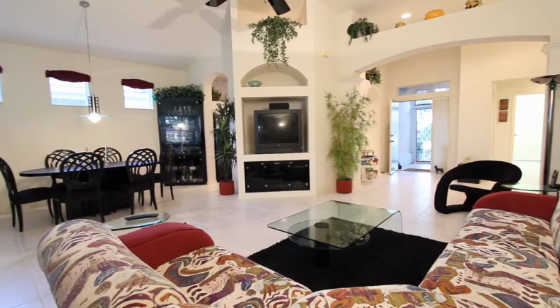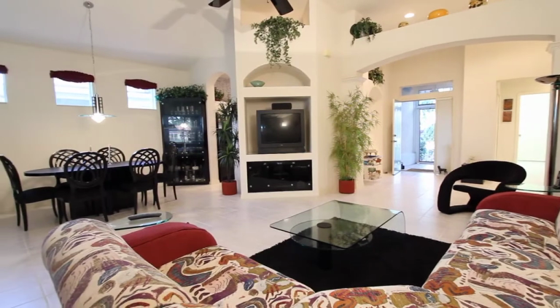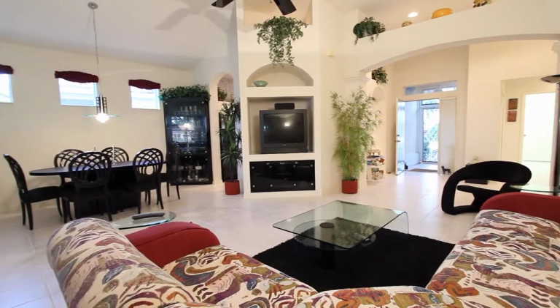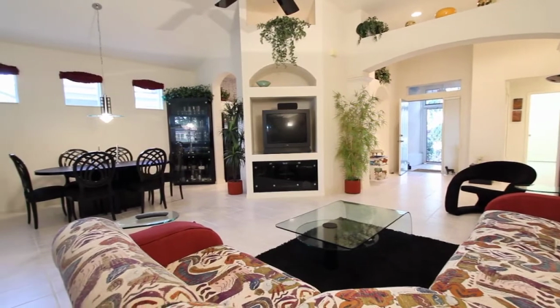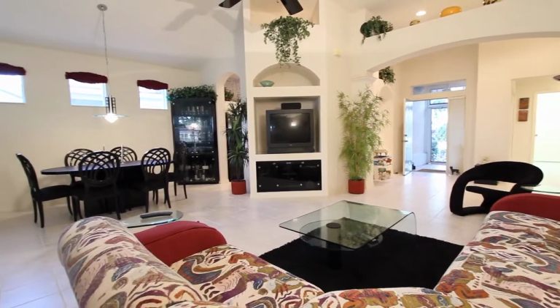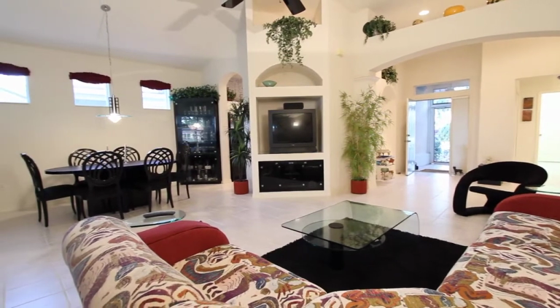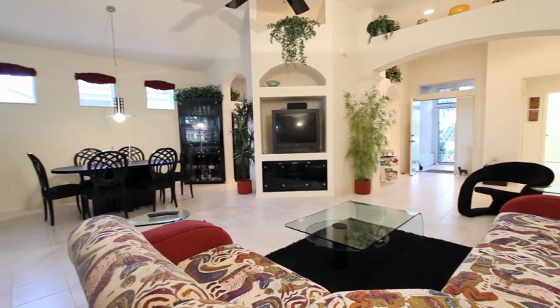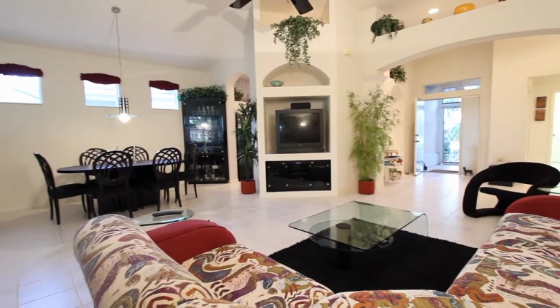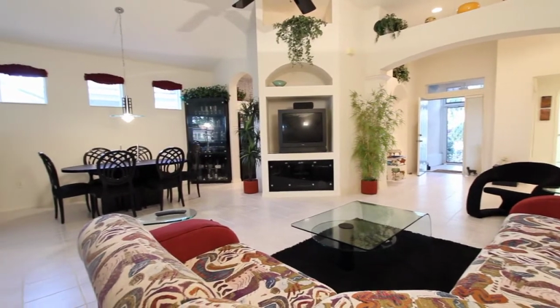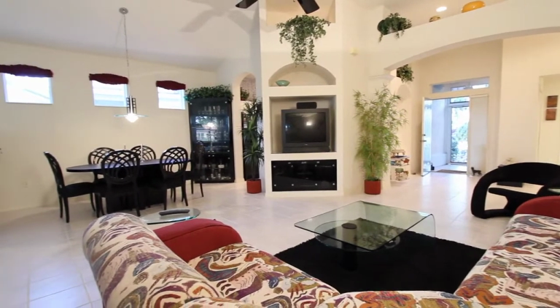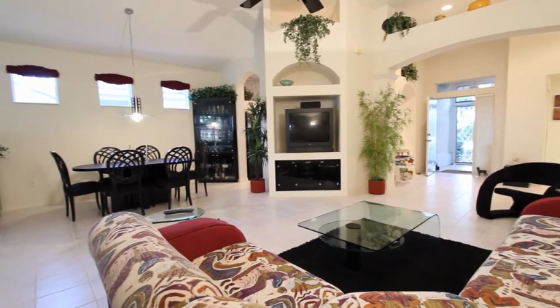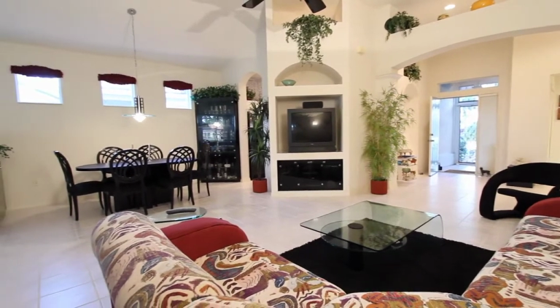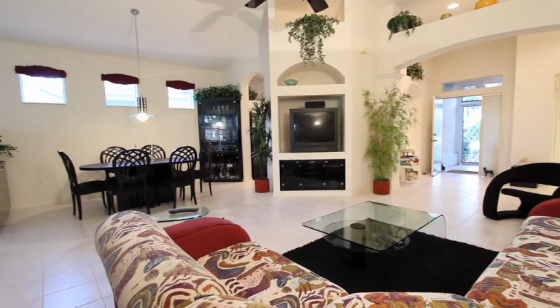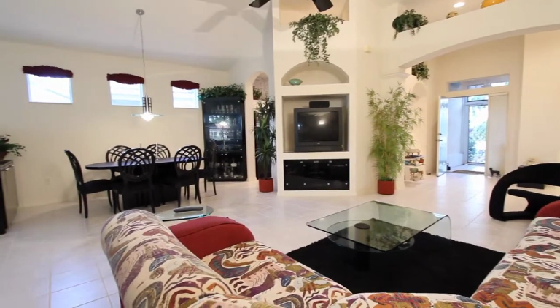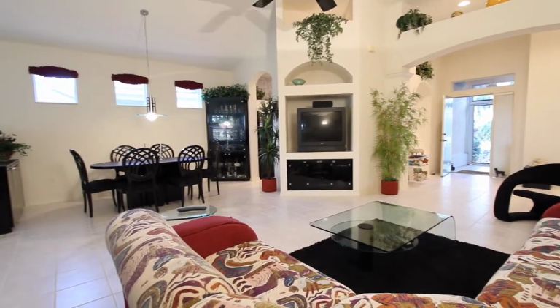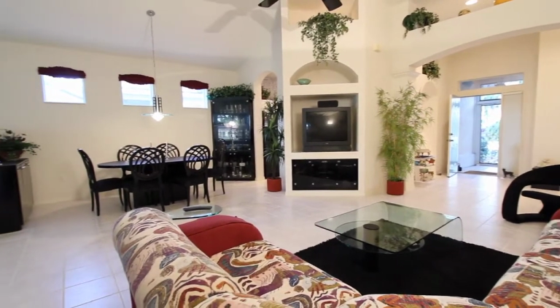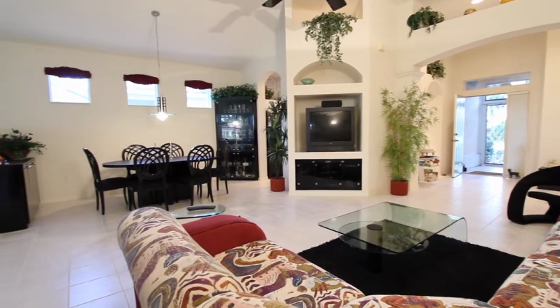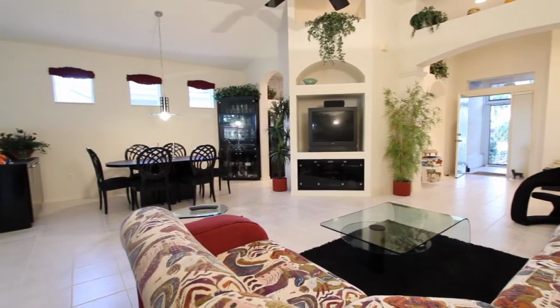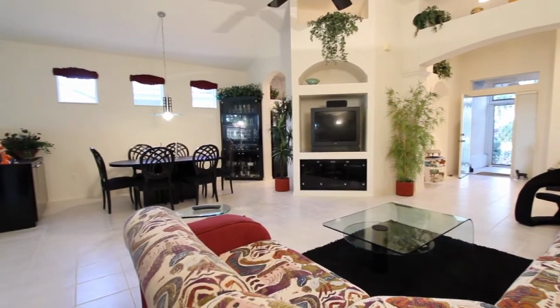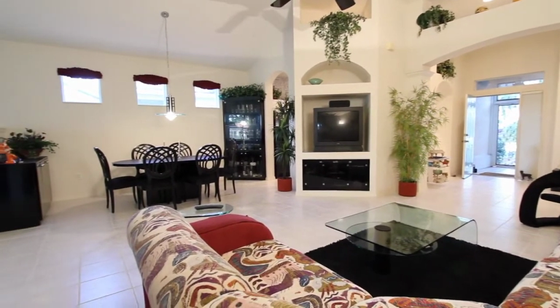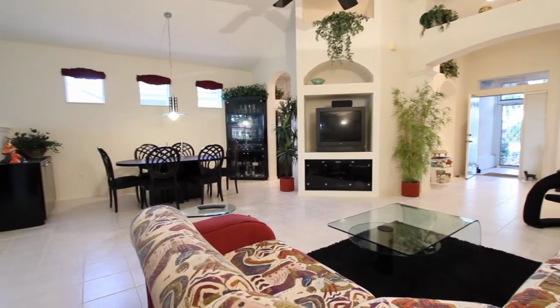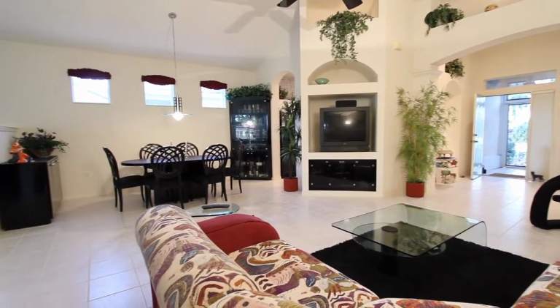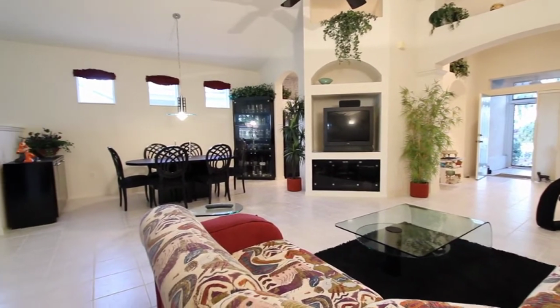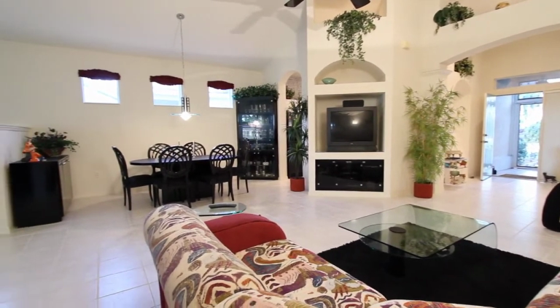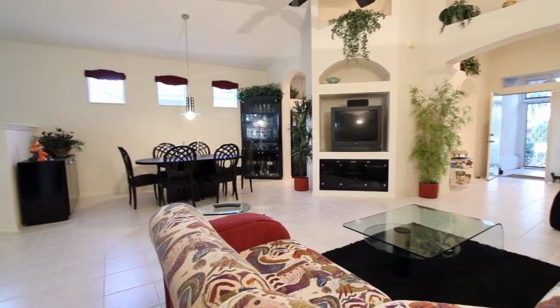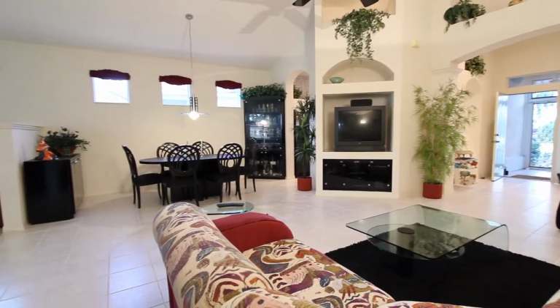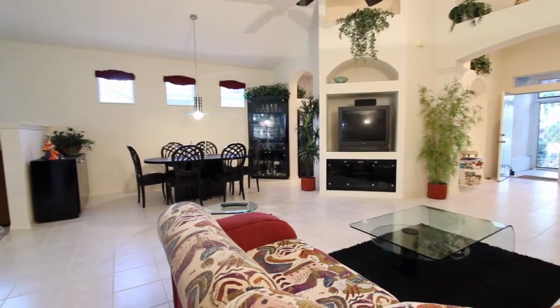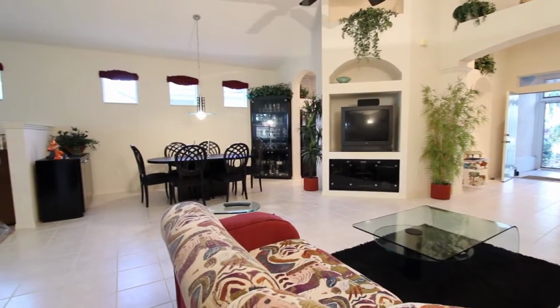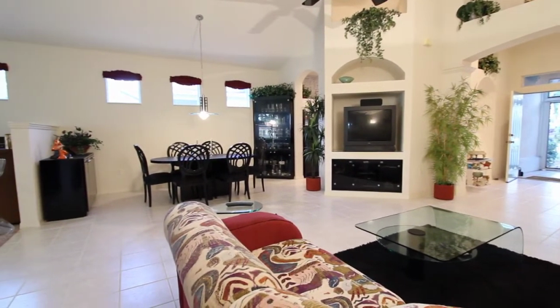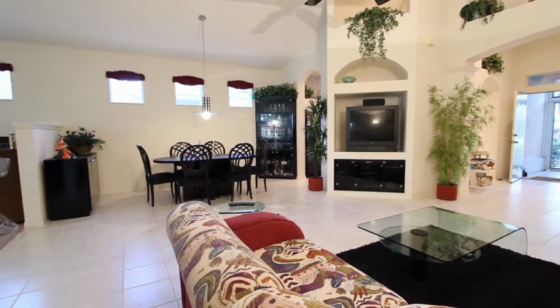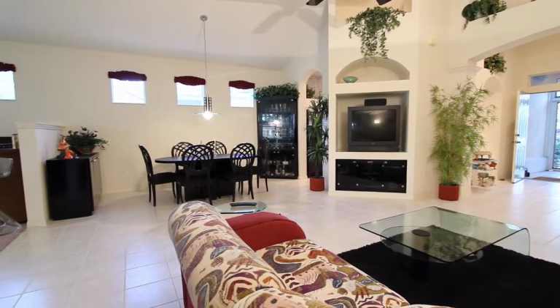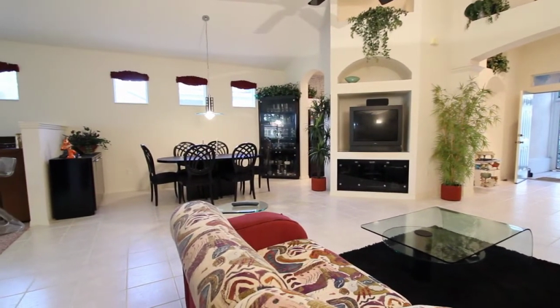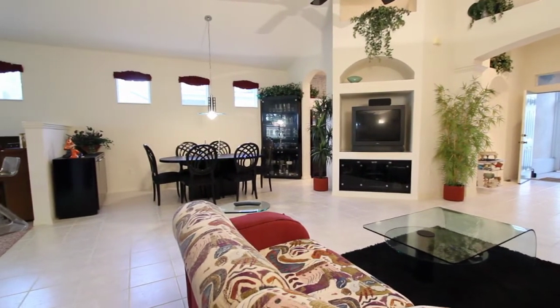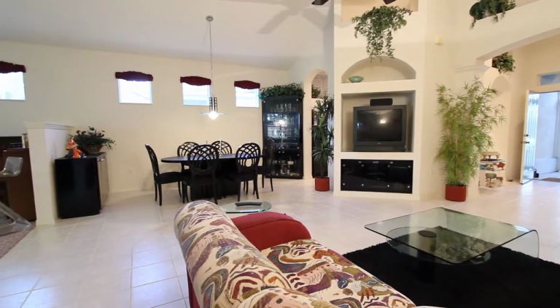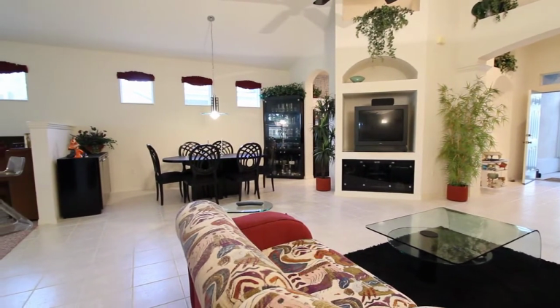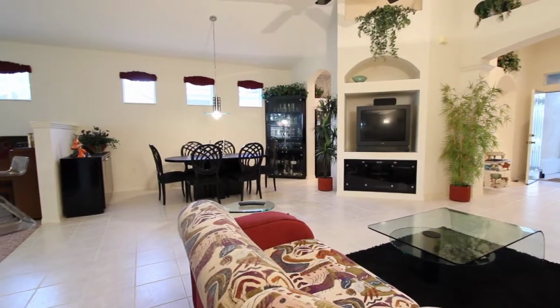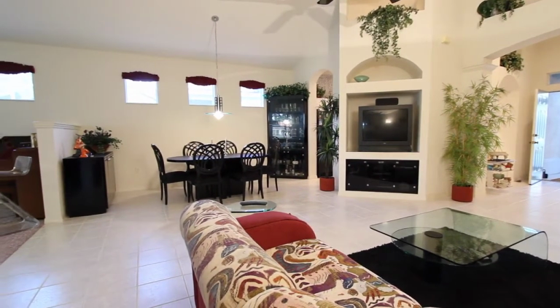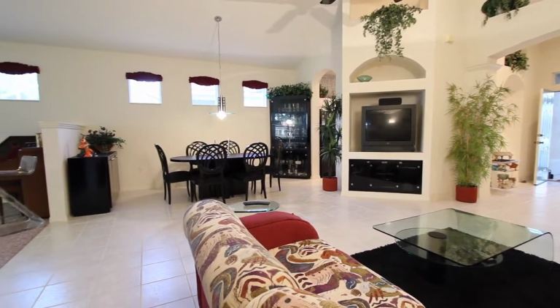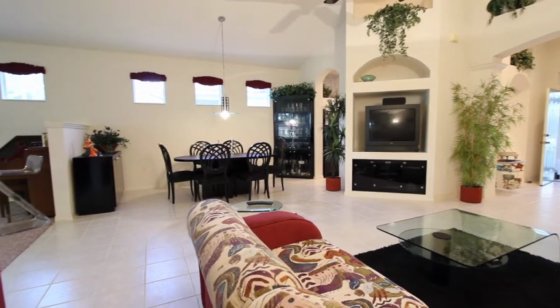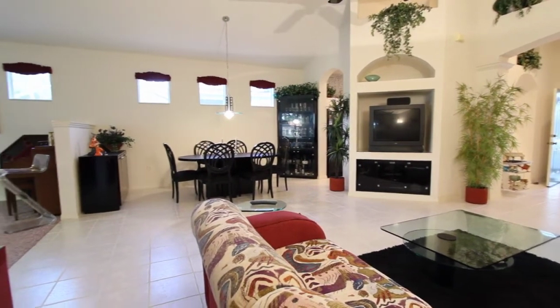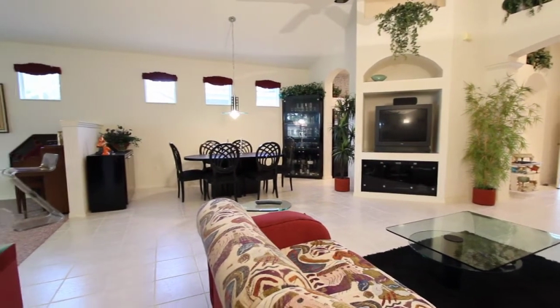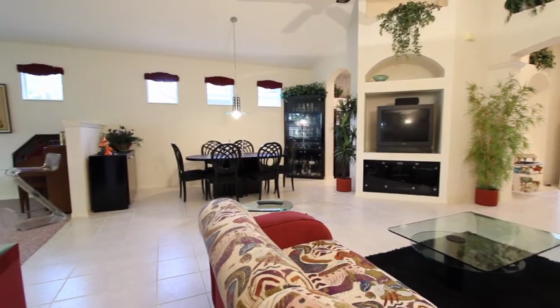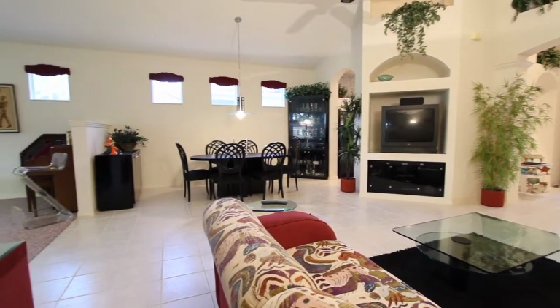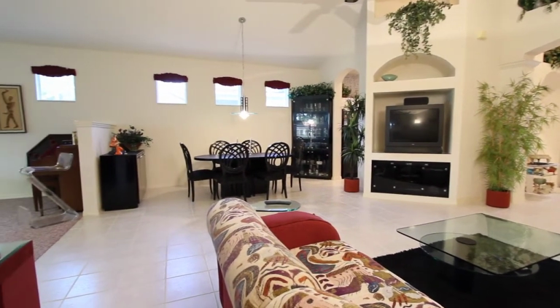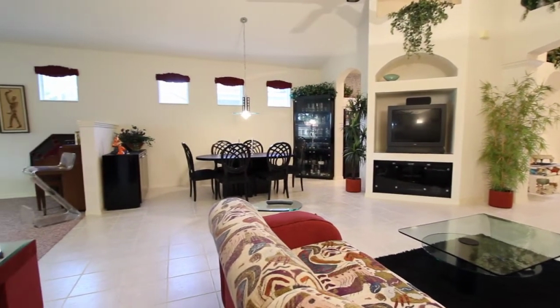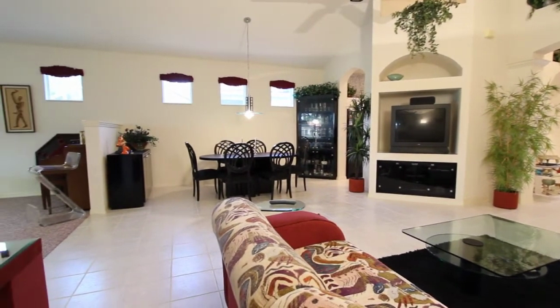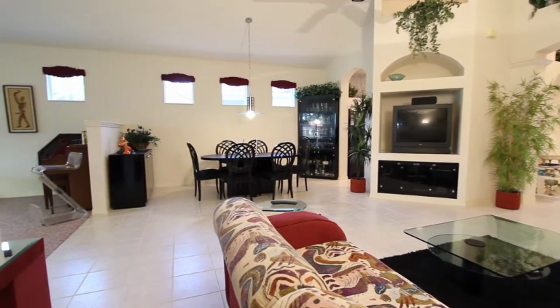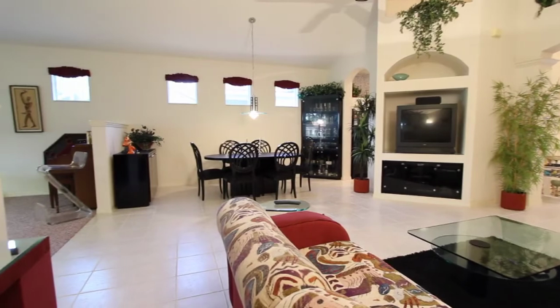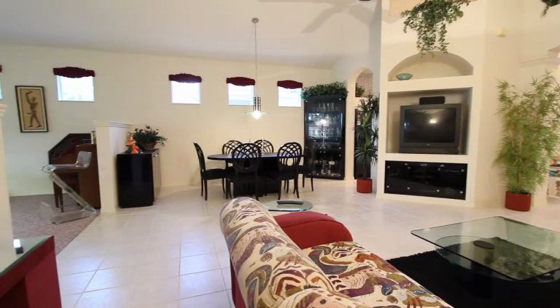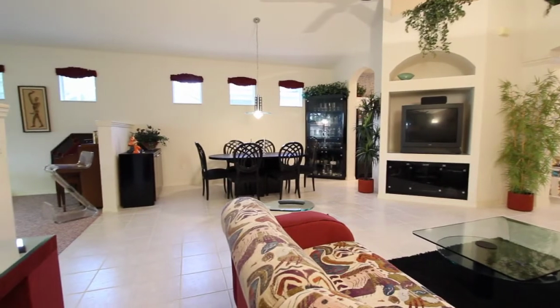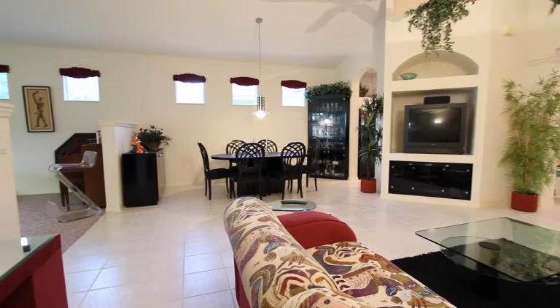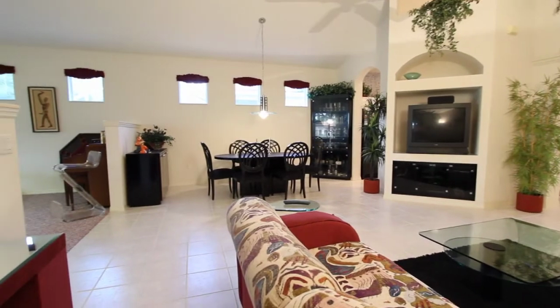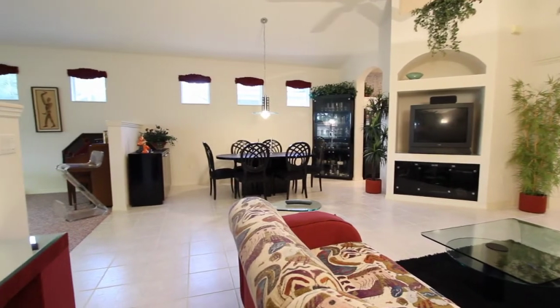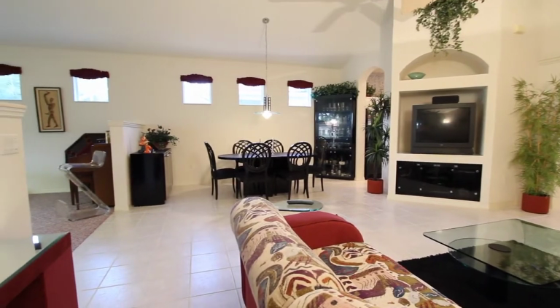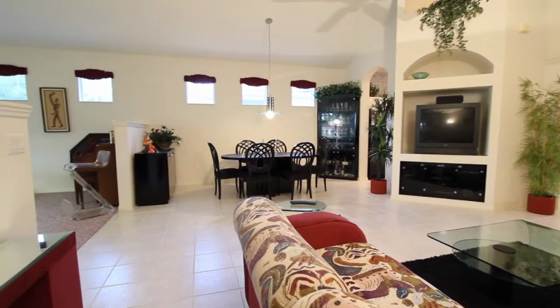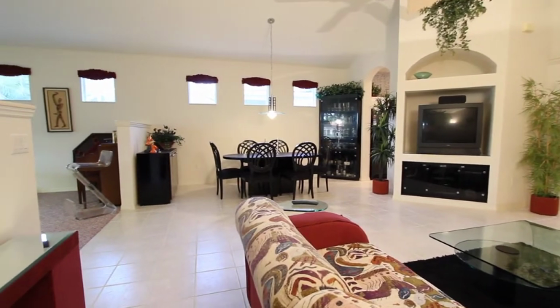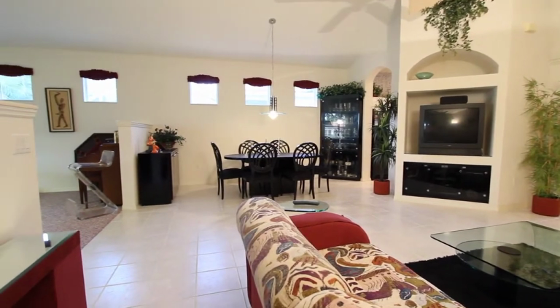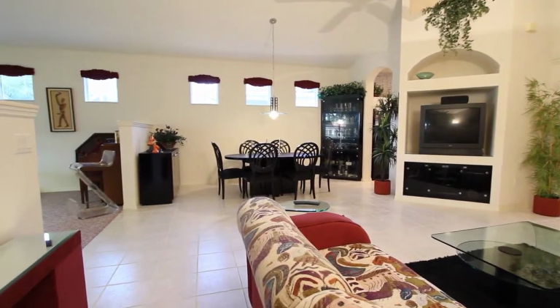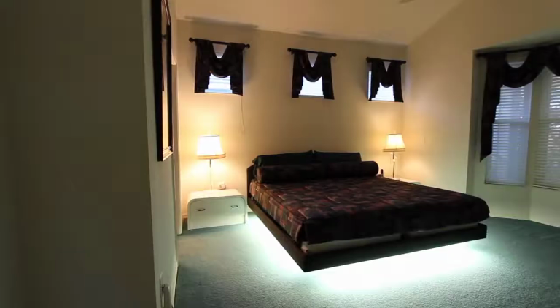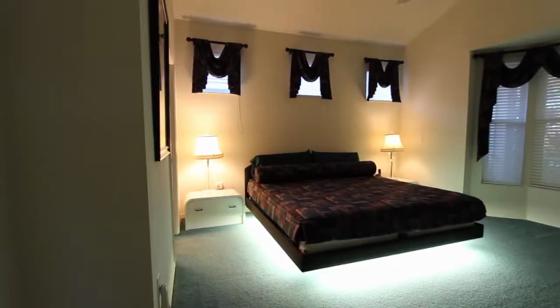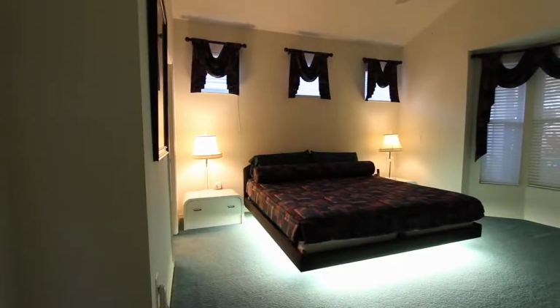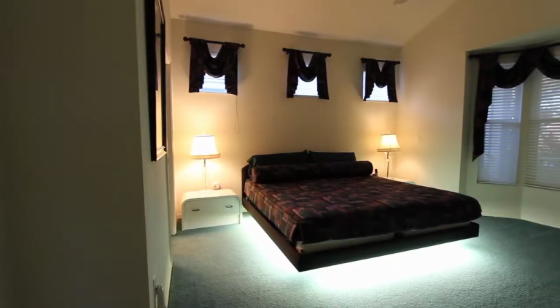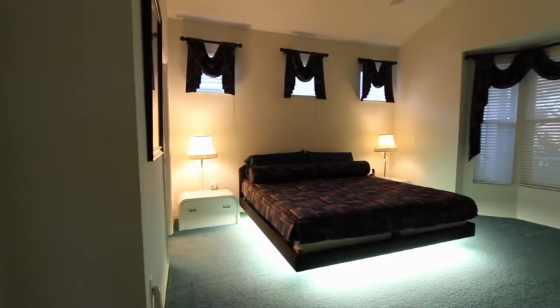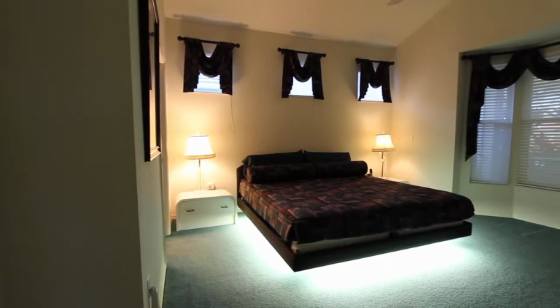The home features a great room concept floor plan, and the furniture is available for sale through separate purchase agreements.